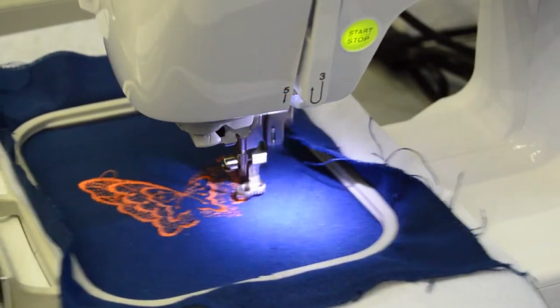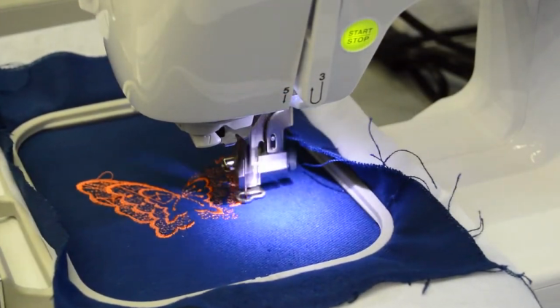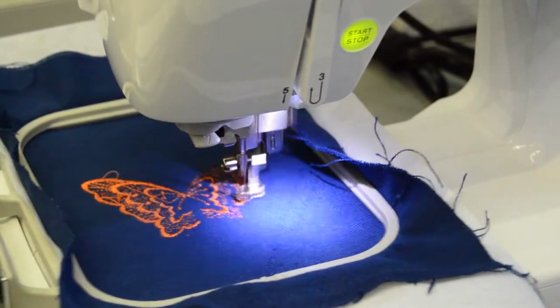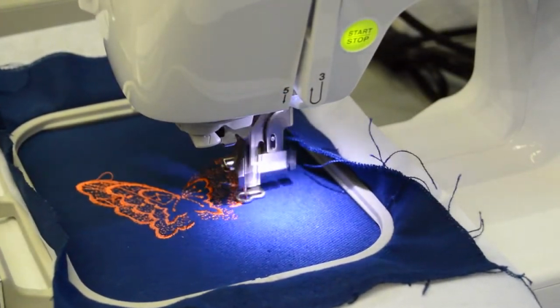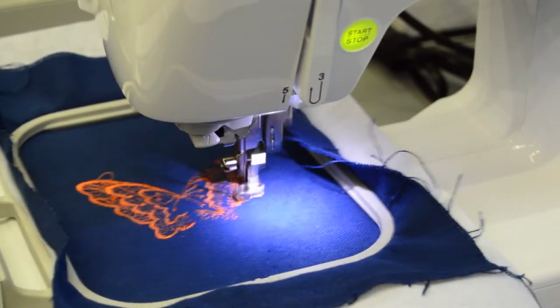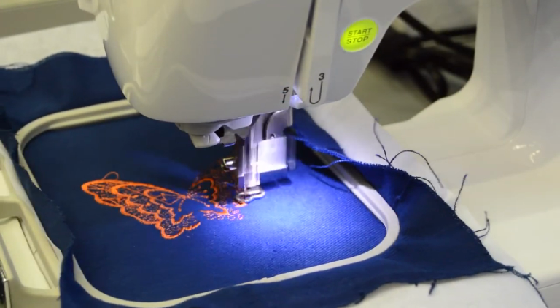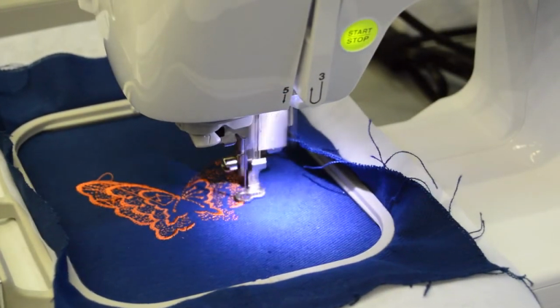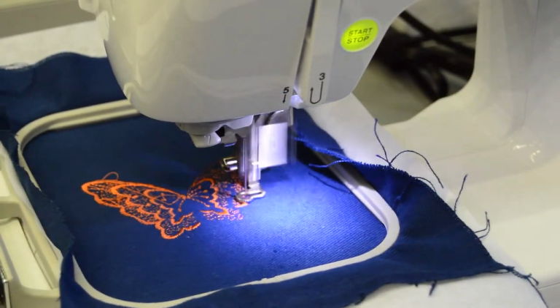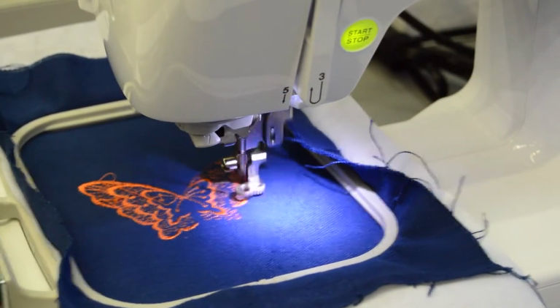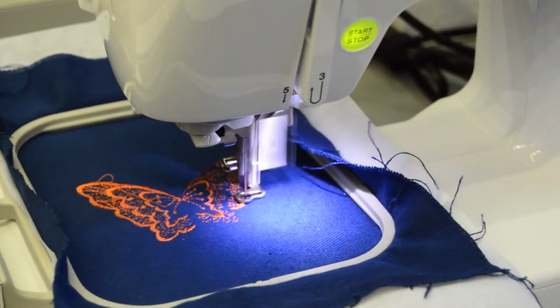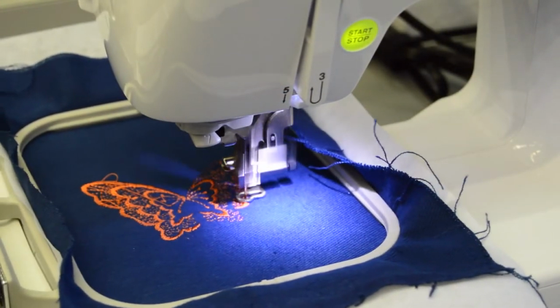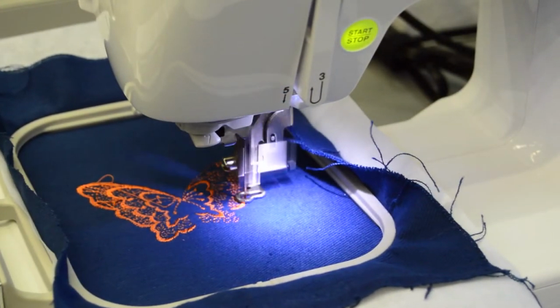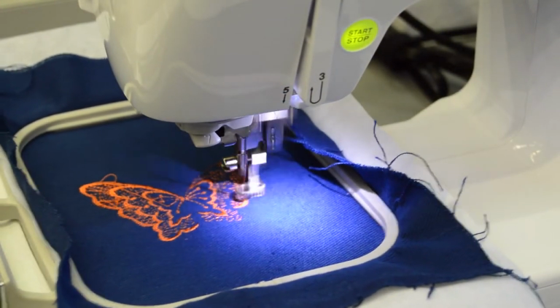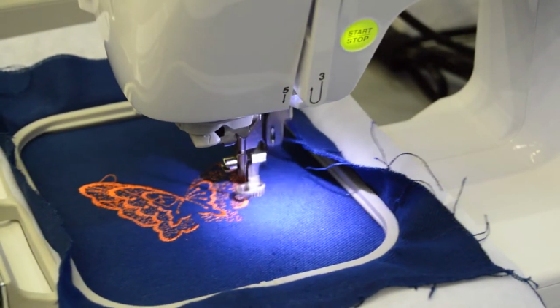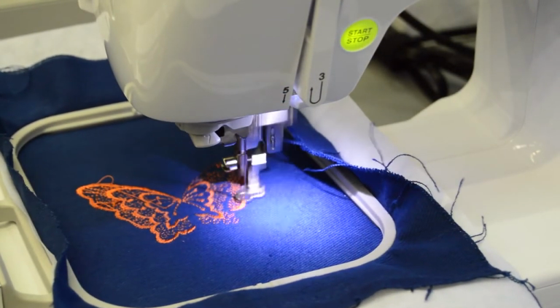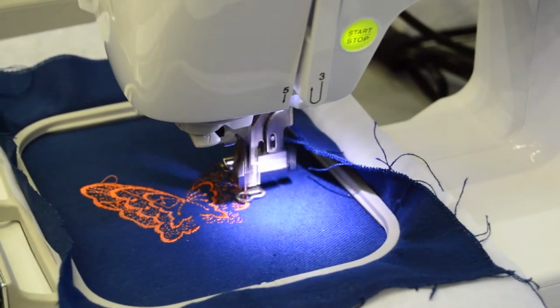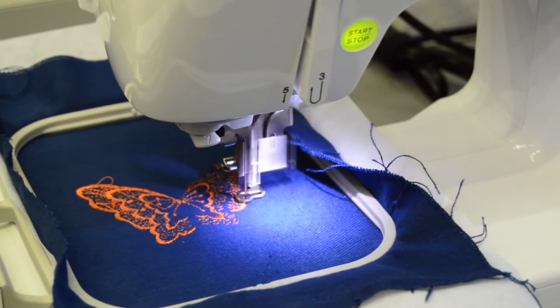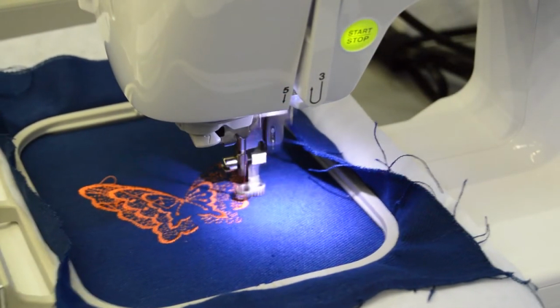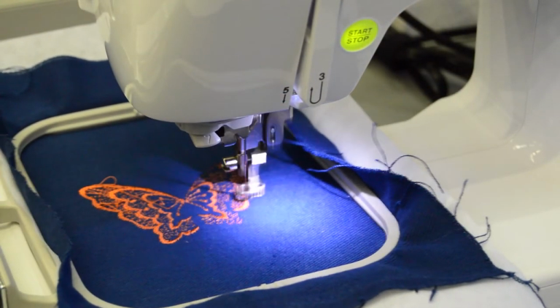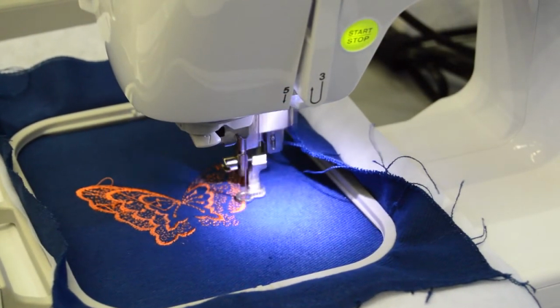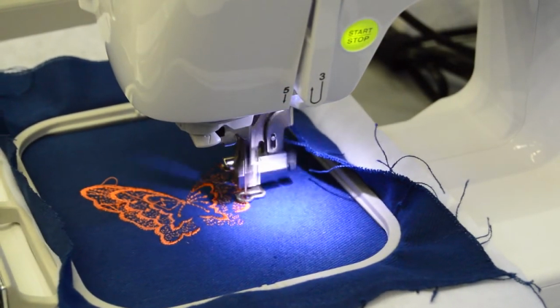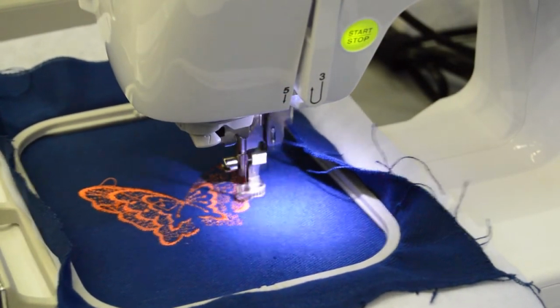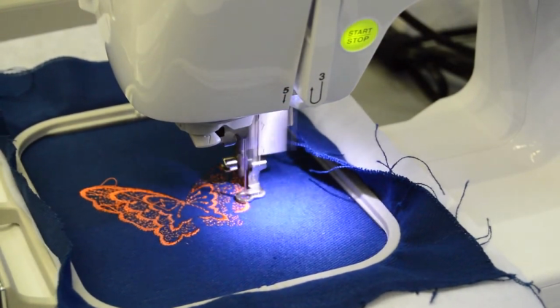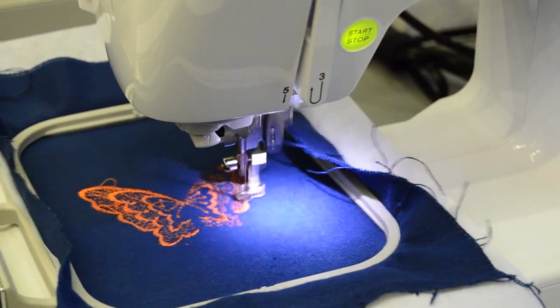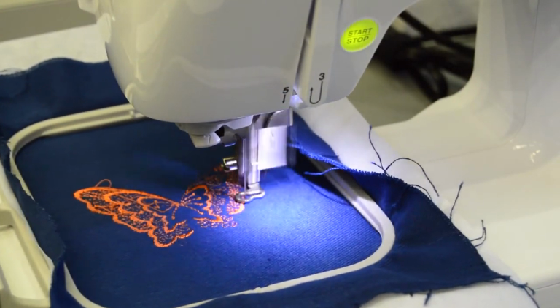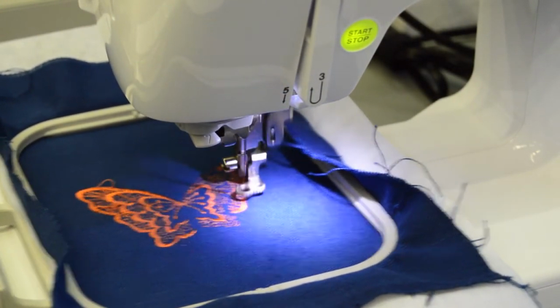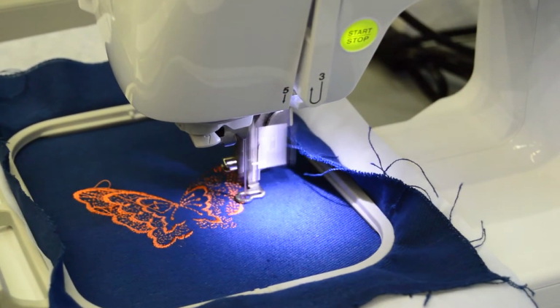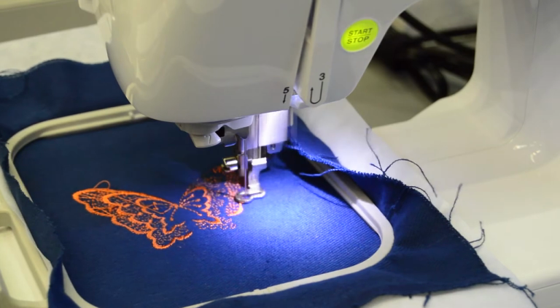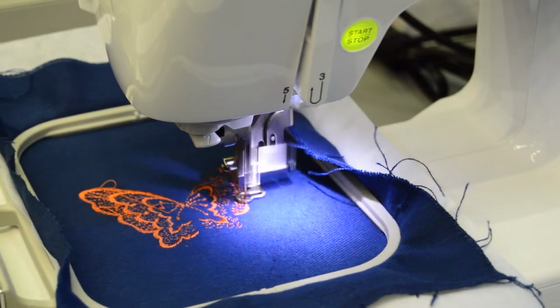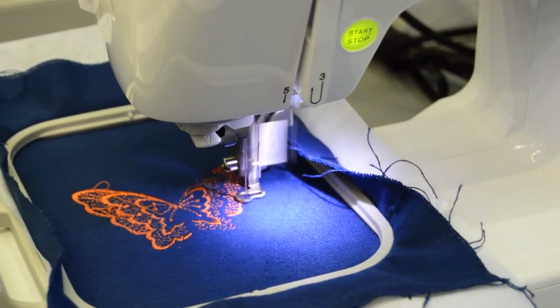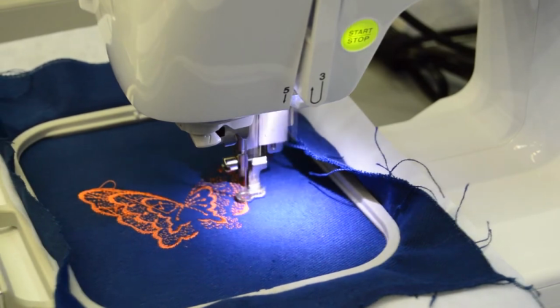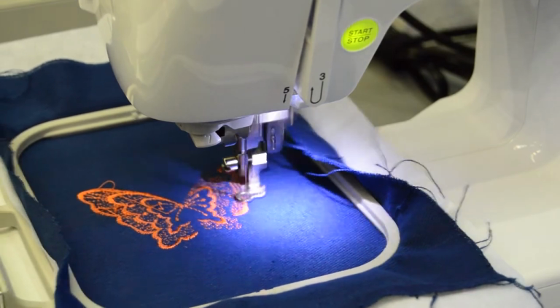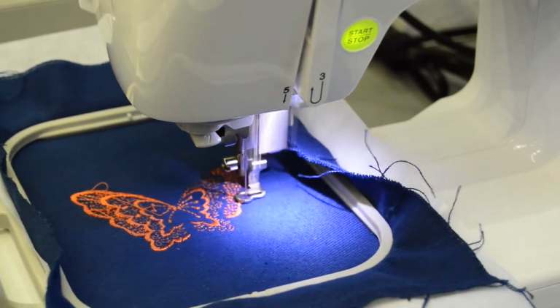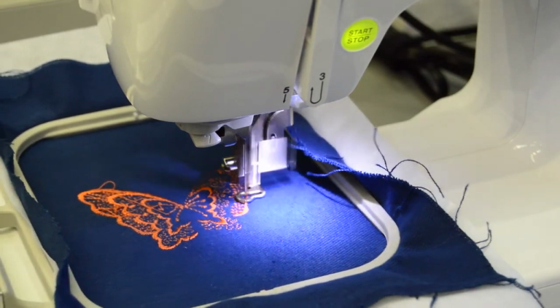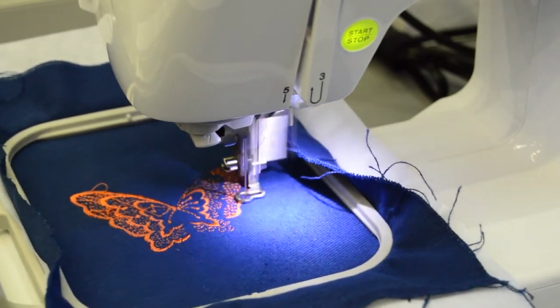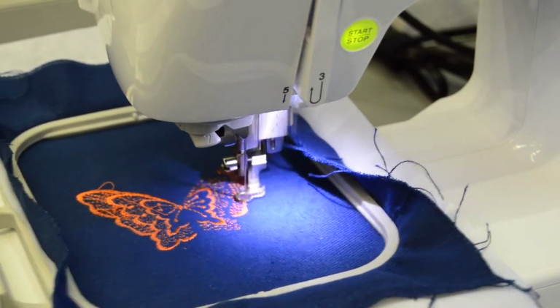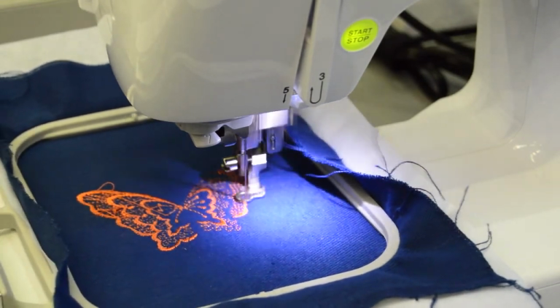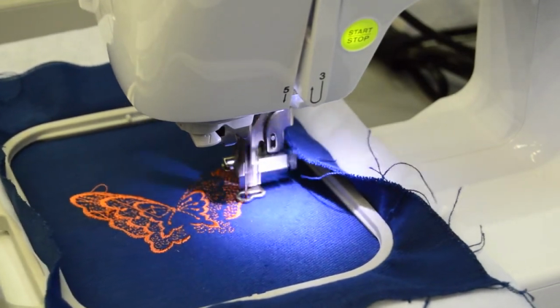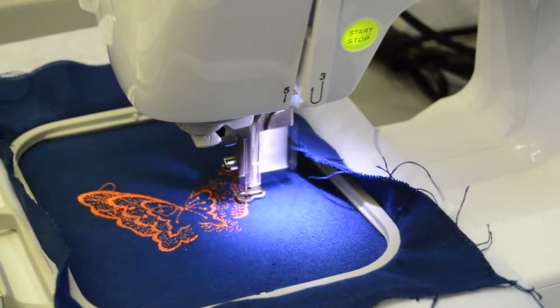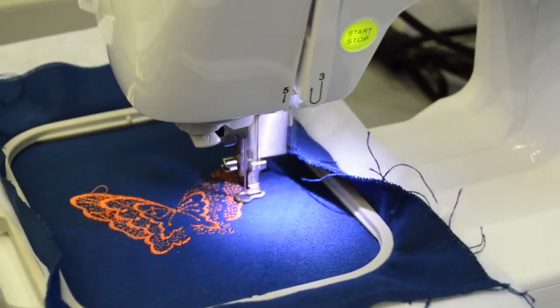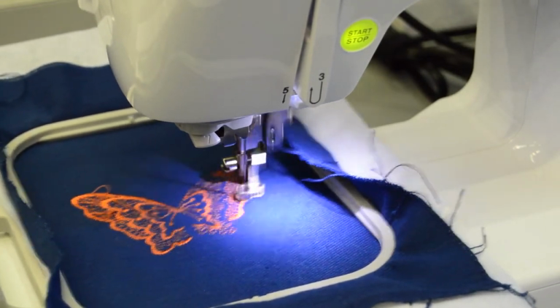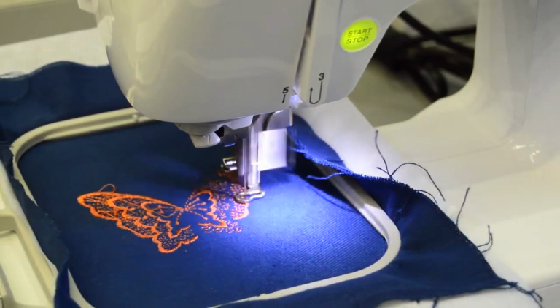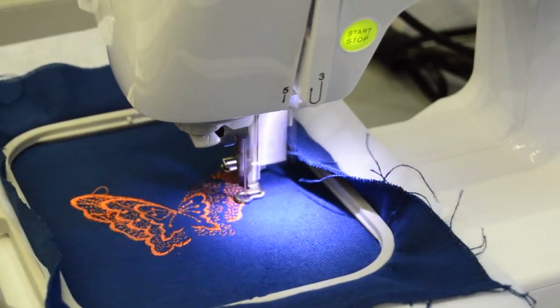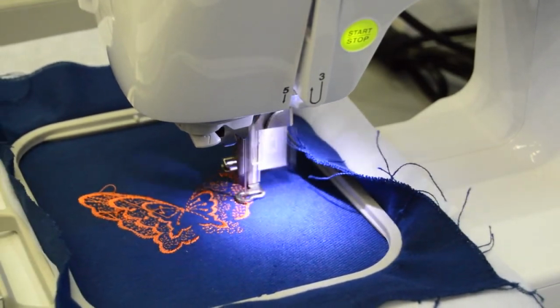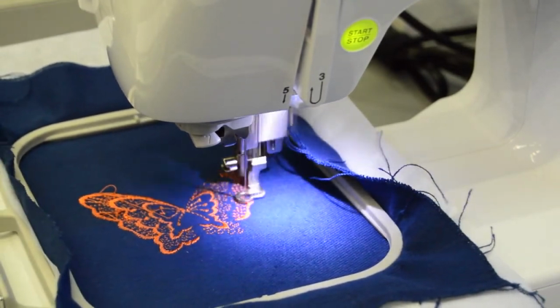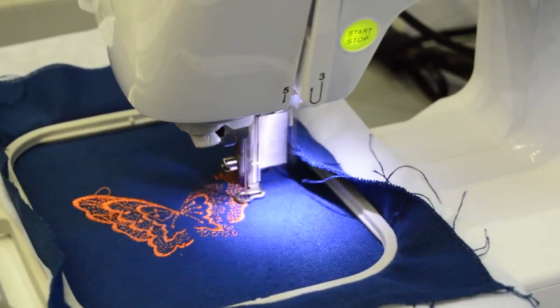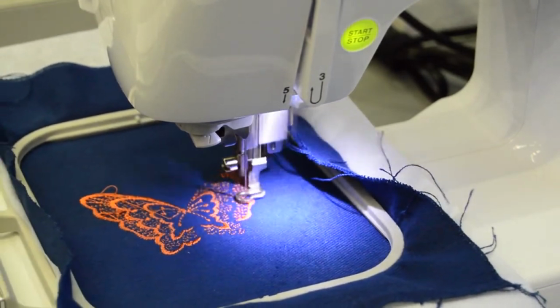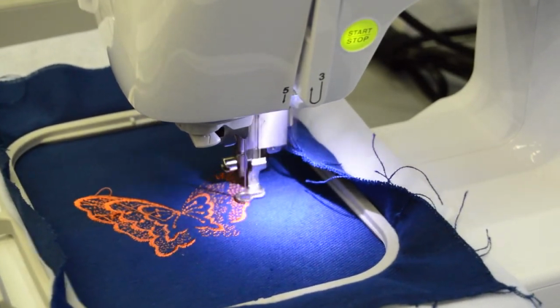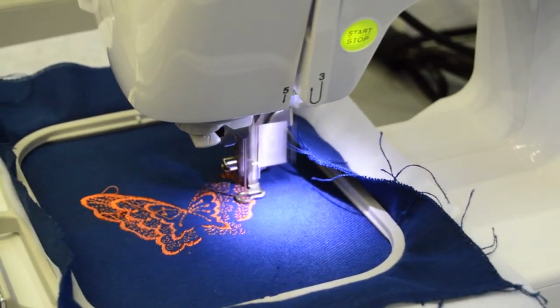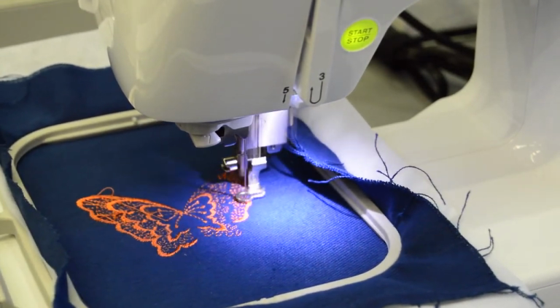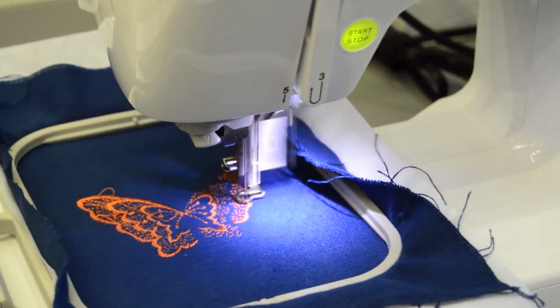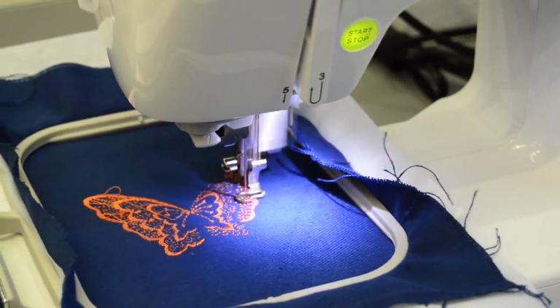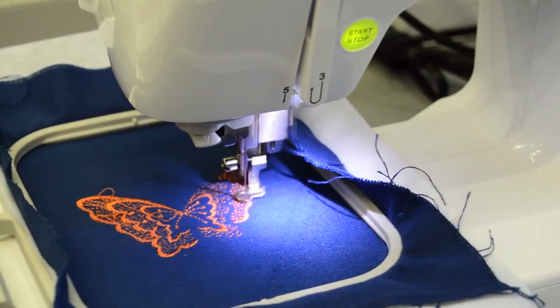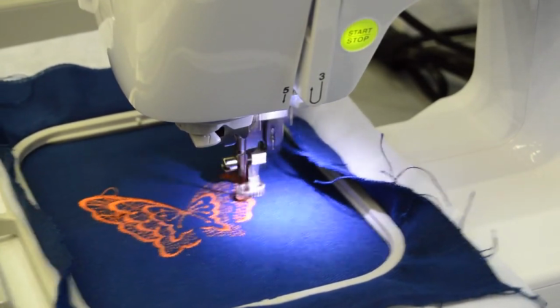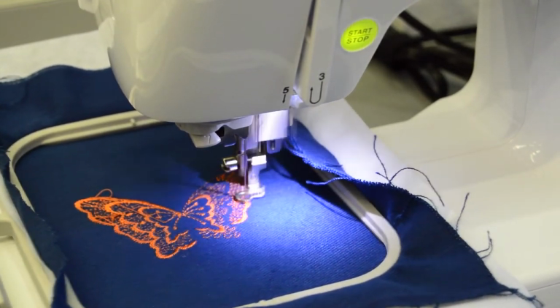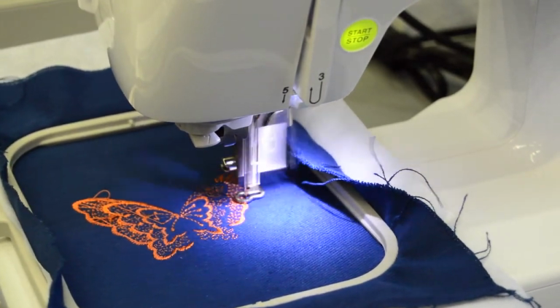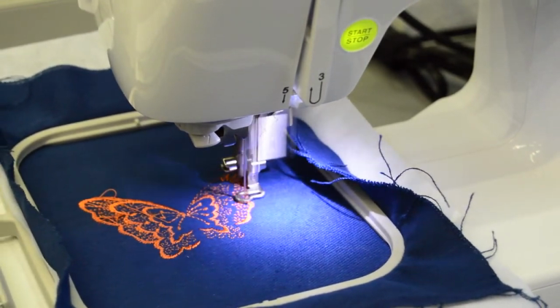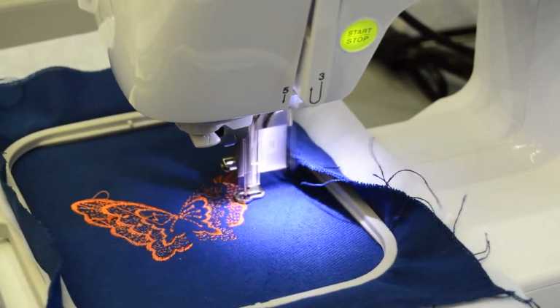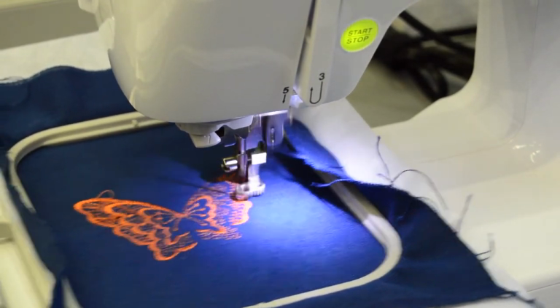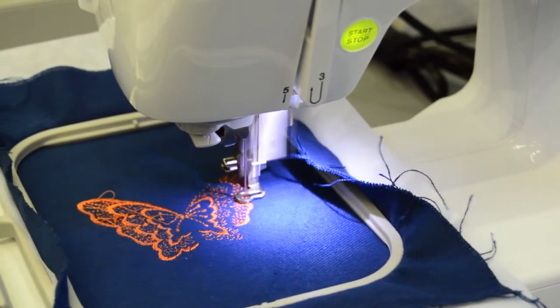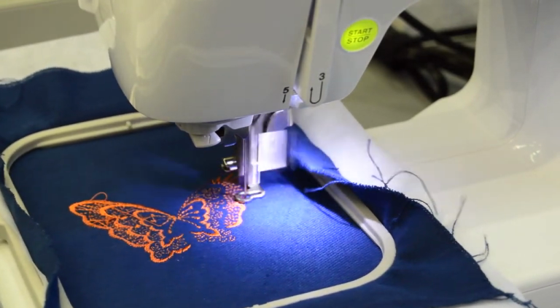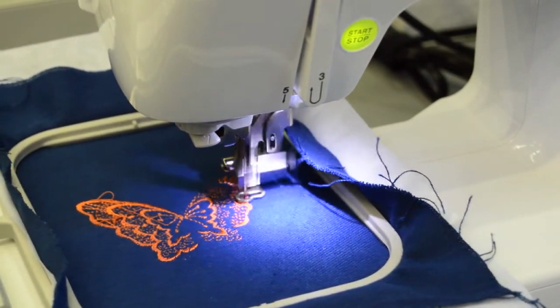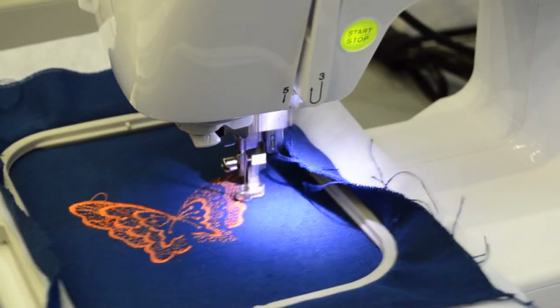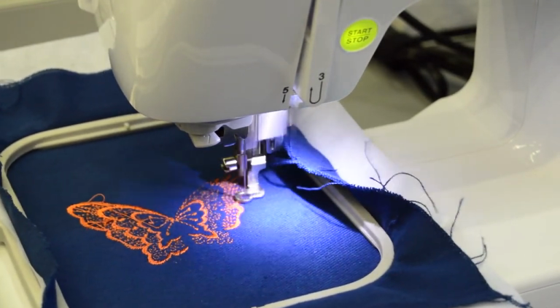Materials will not be provided by the foundry, and any outside materials that are not typical fabrics must be cleared by a foundry technician.